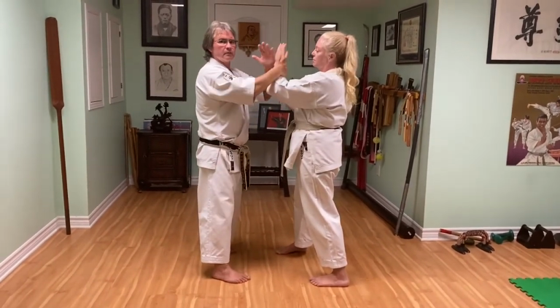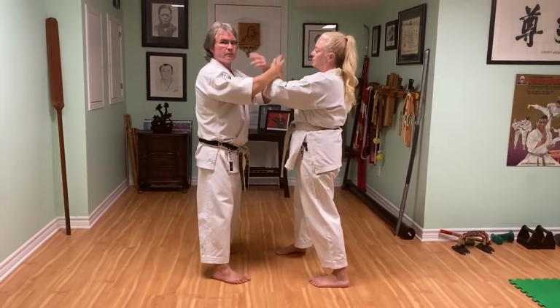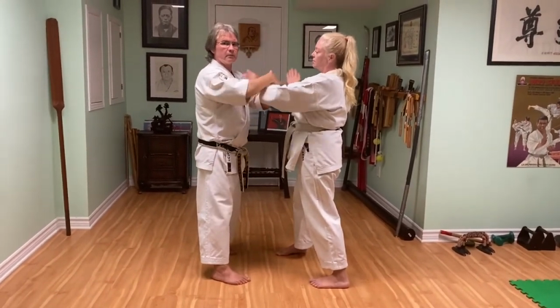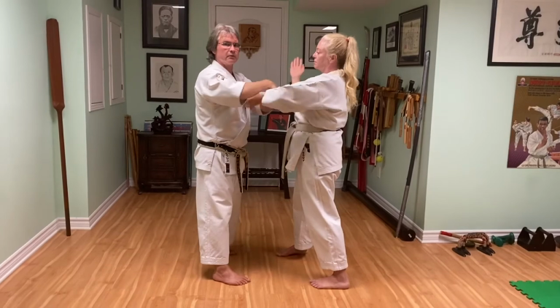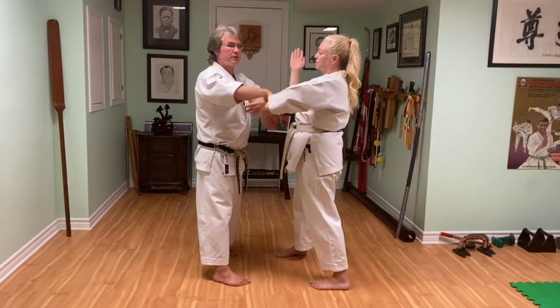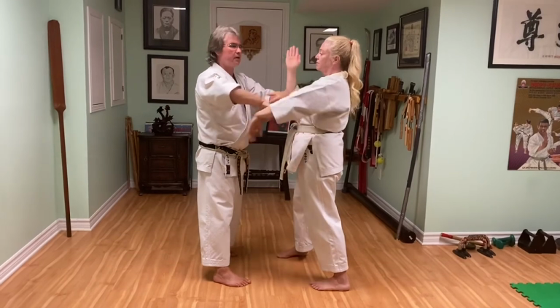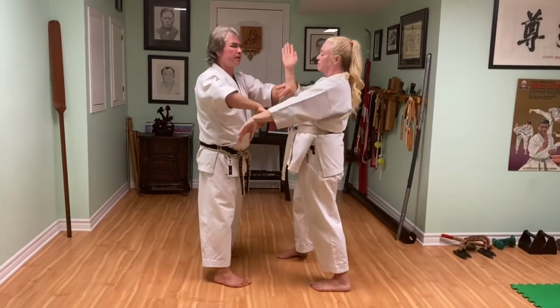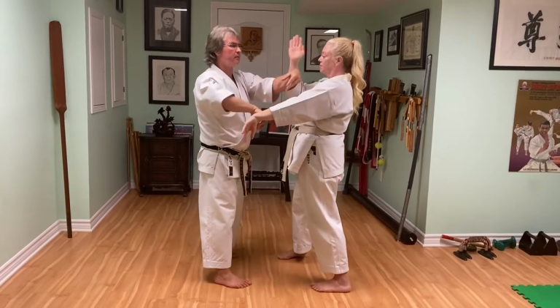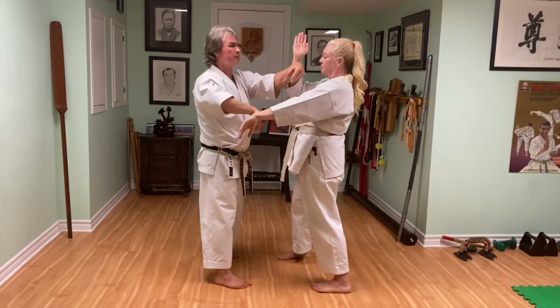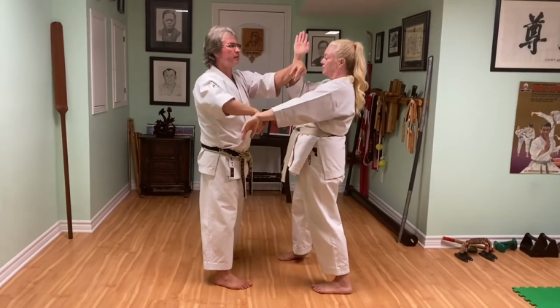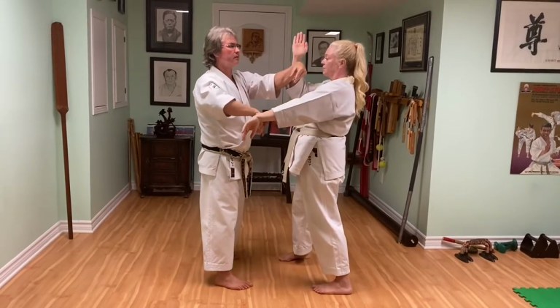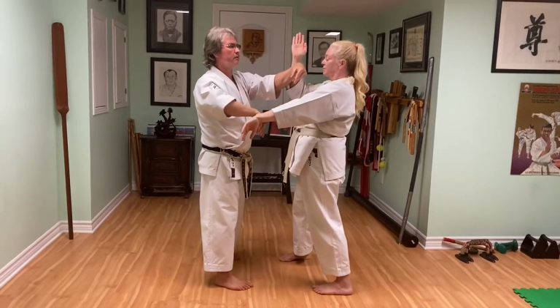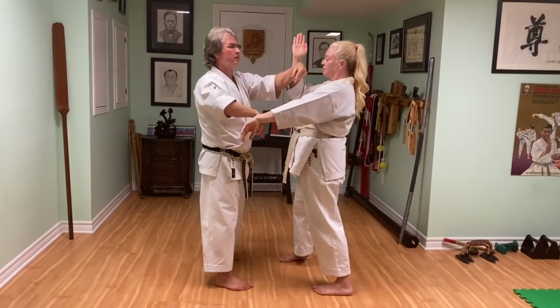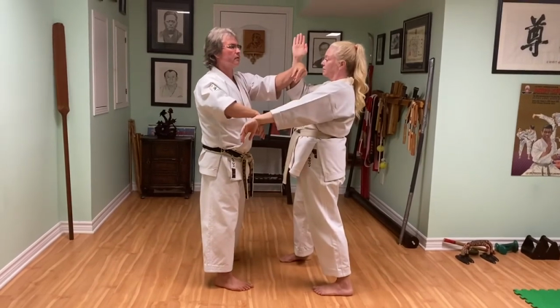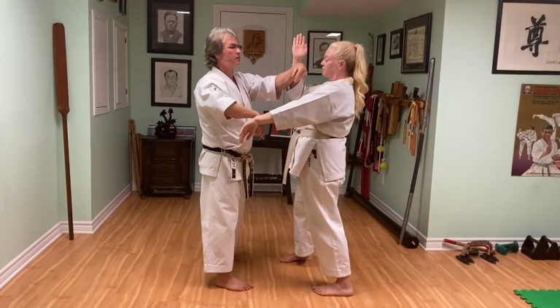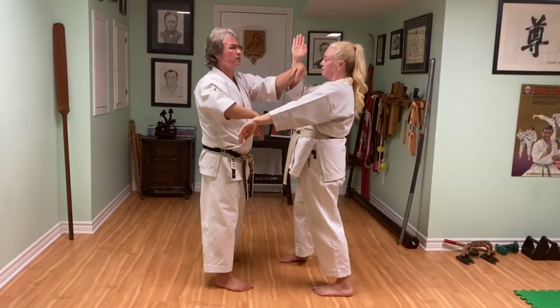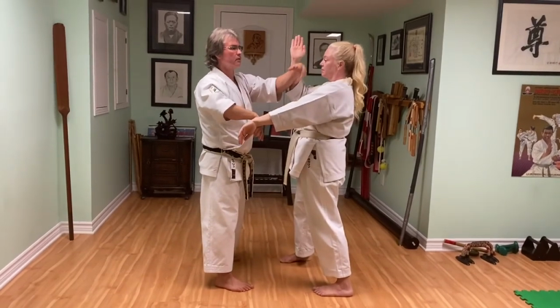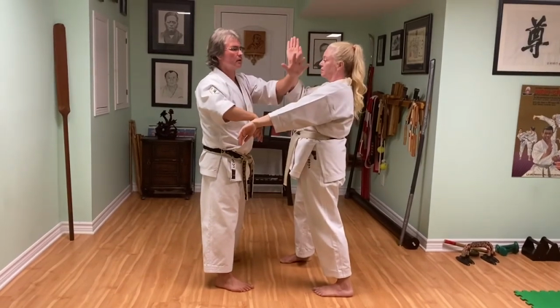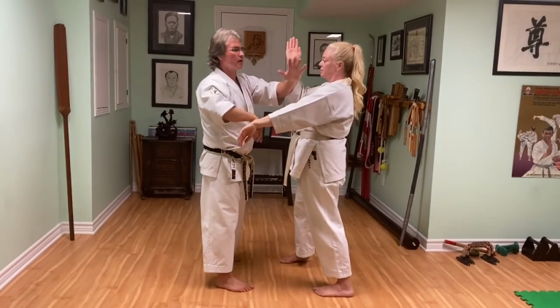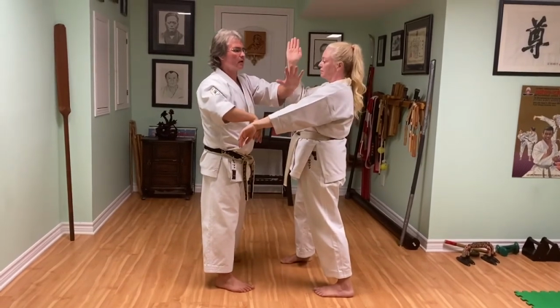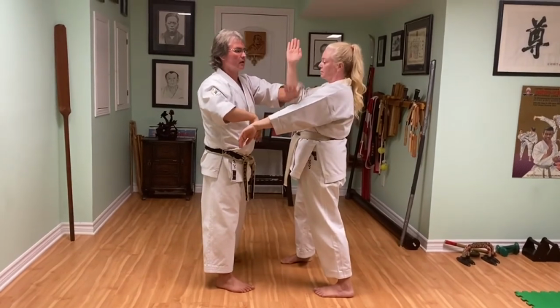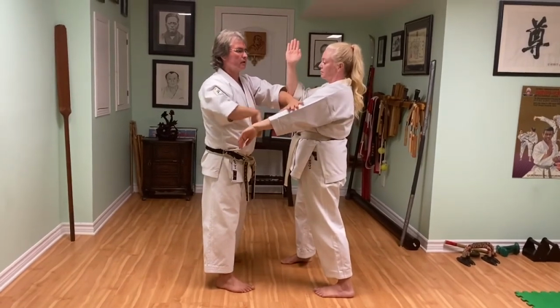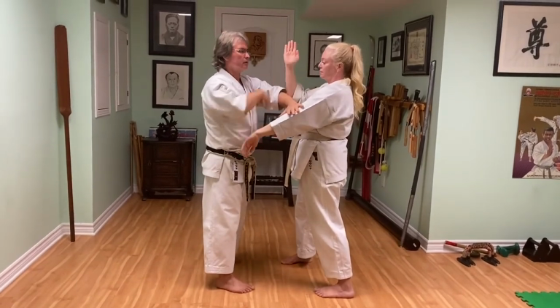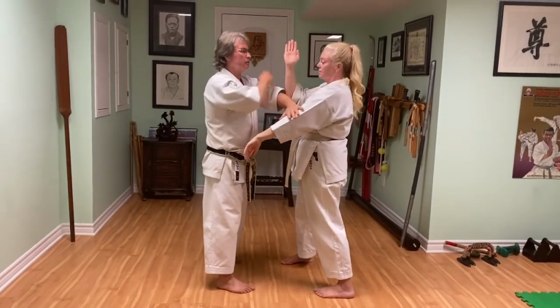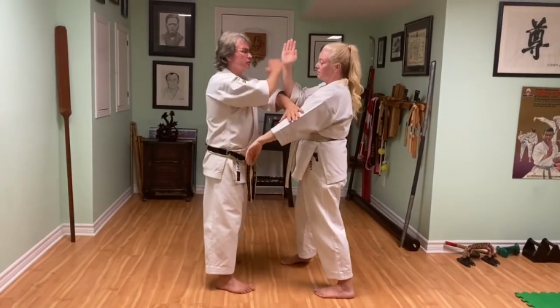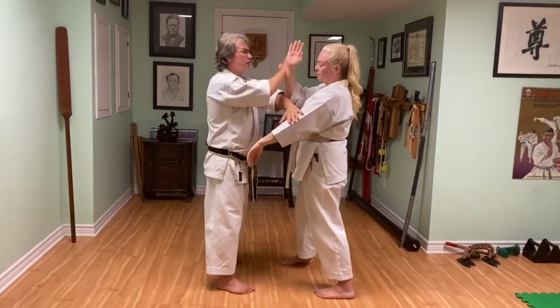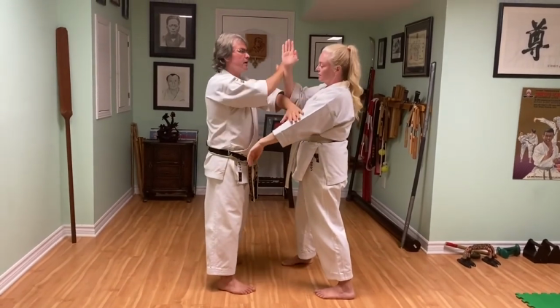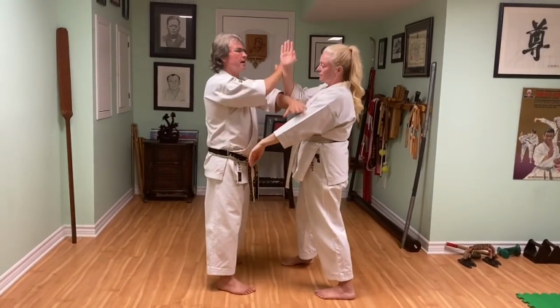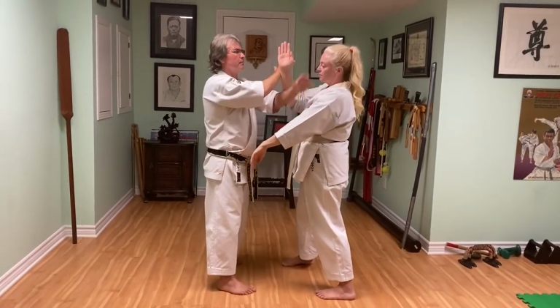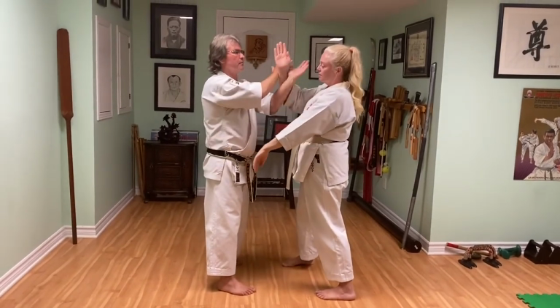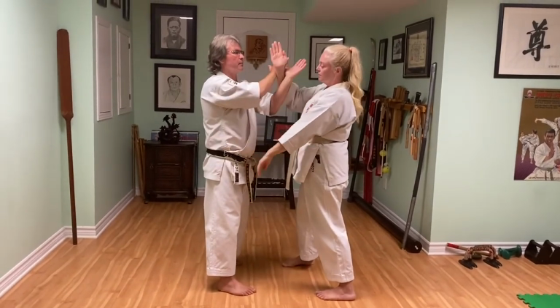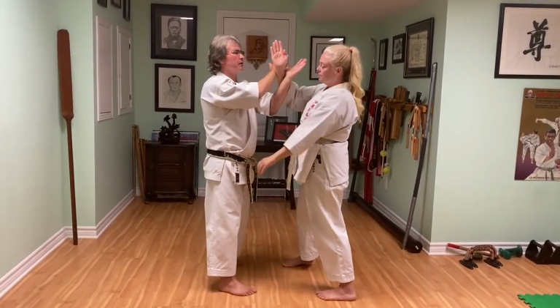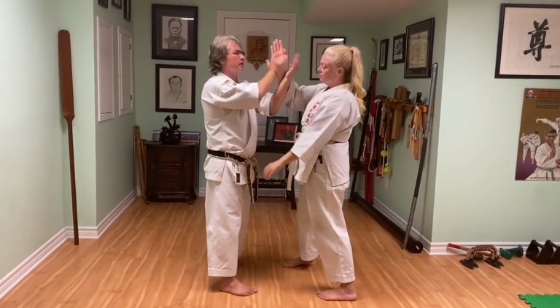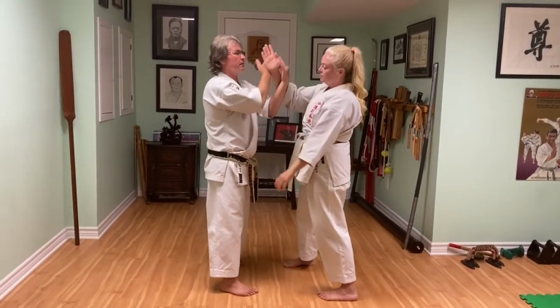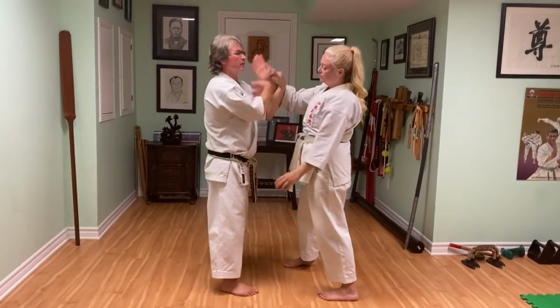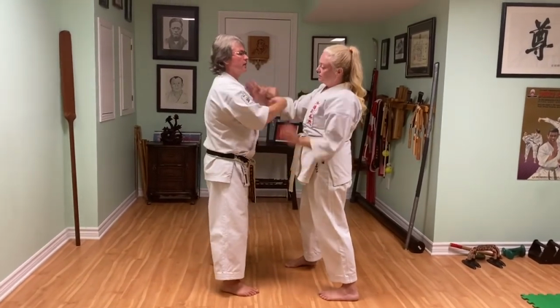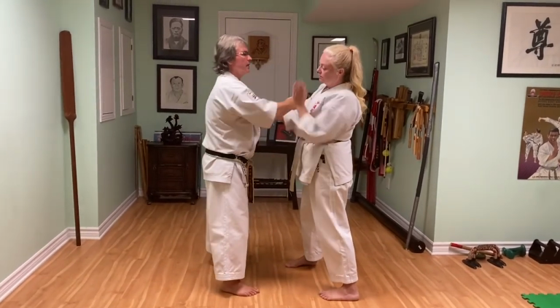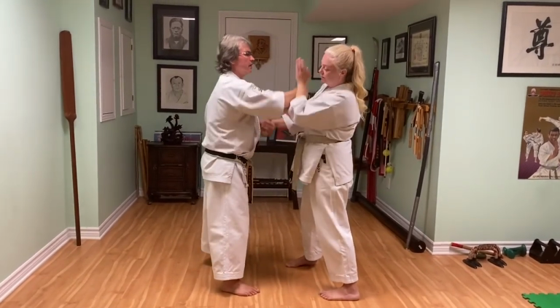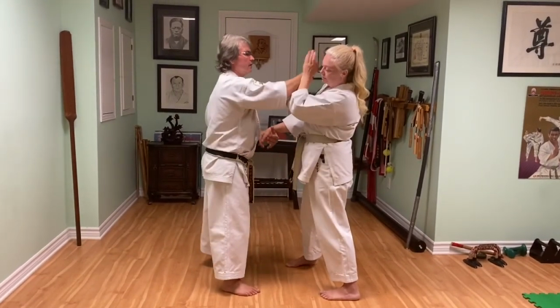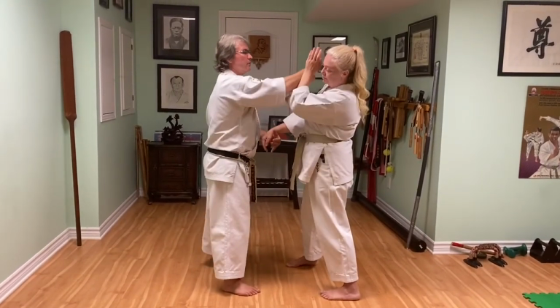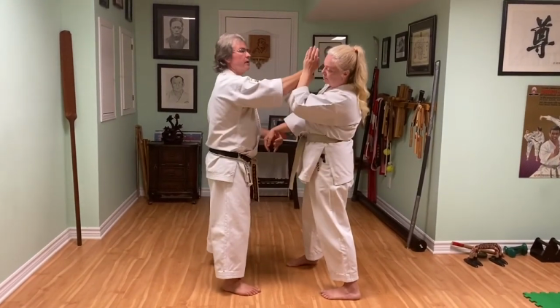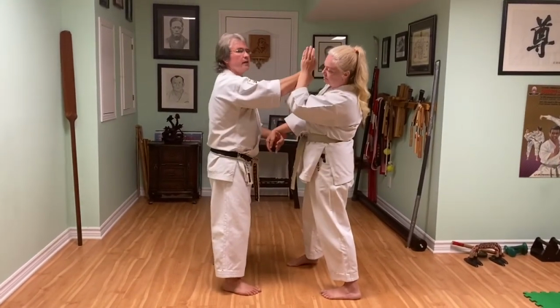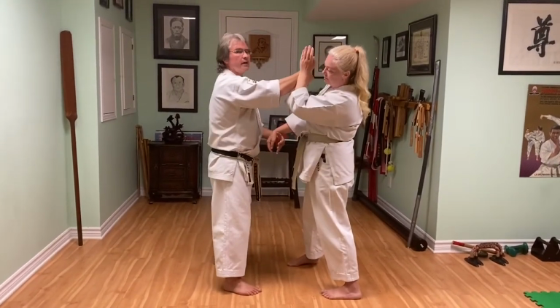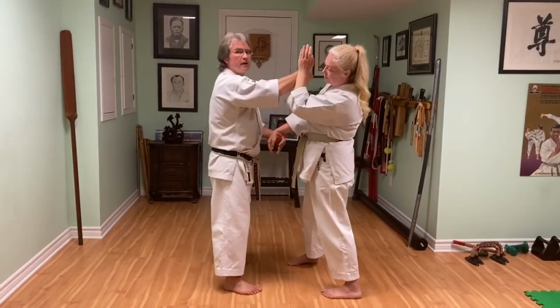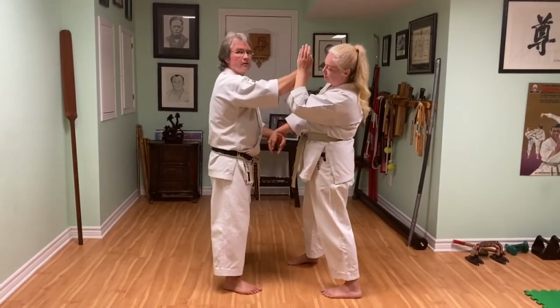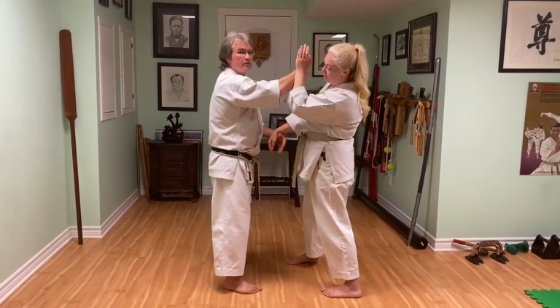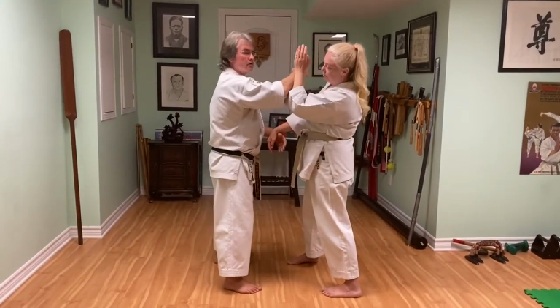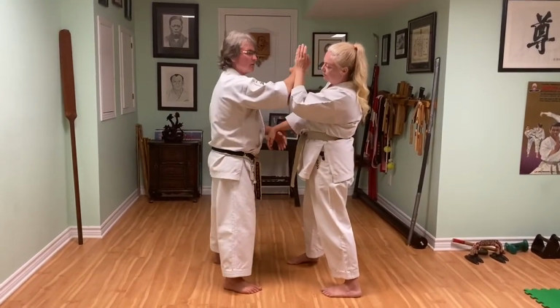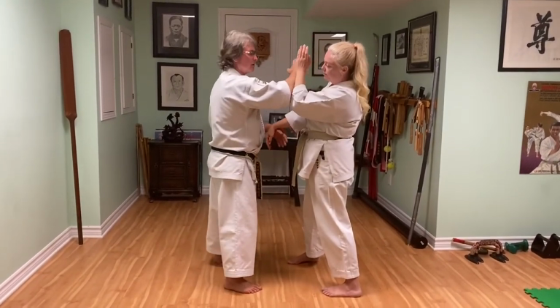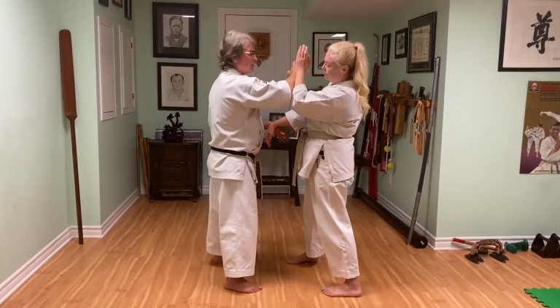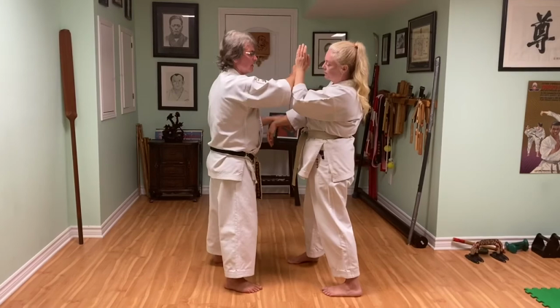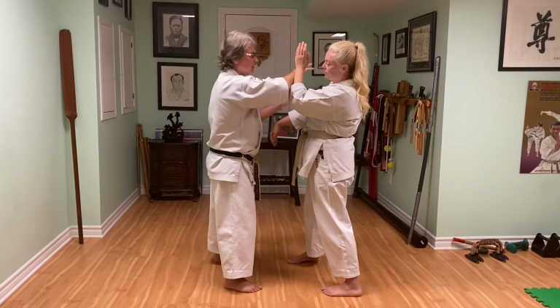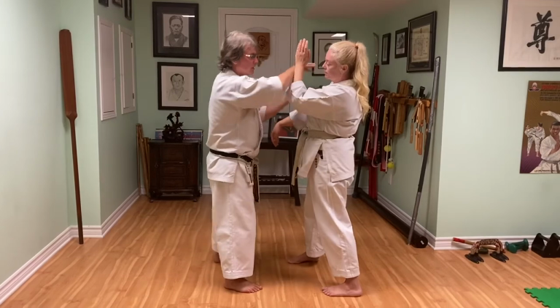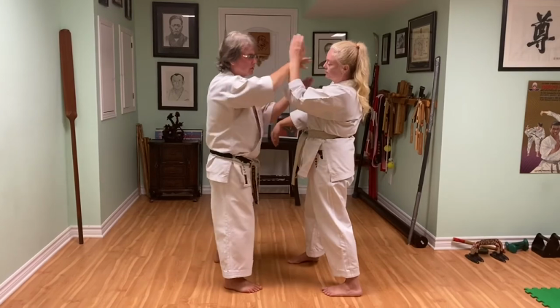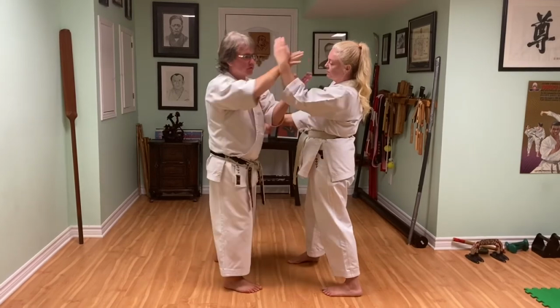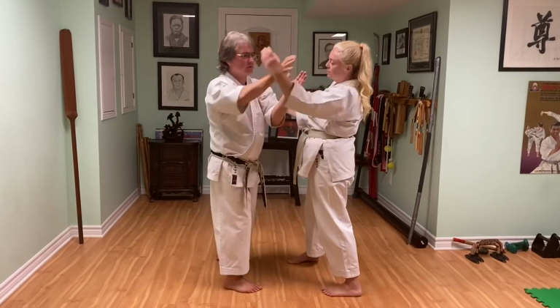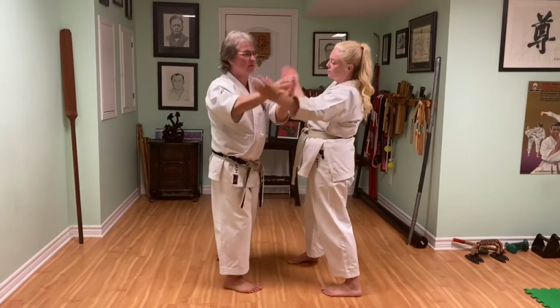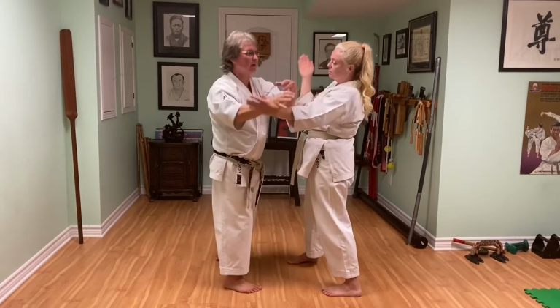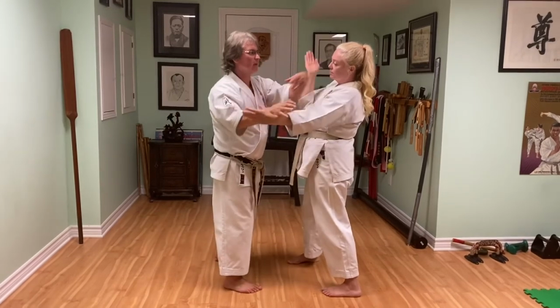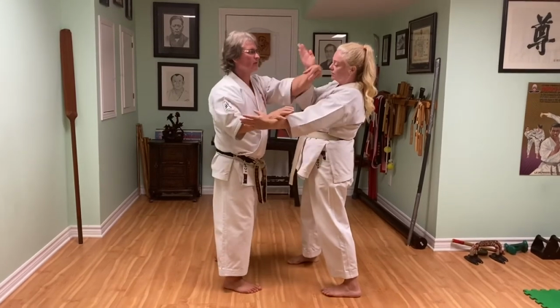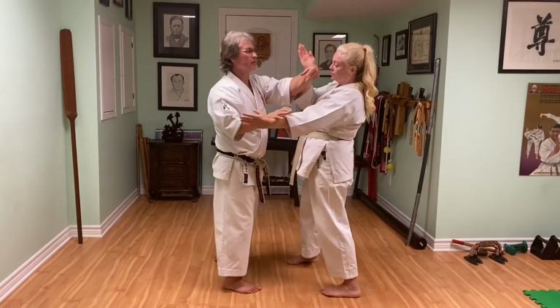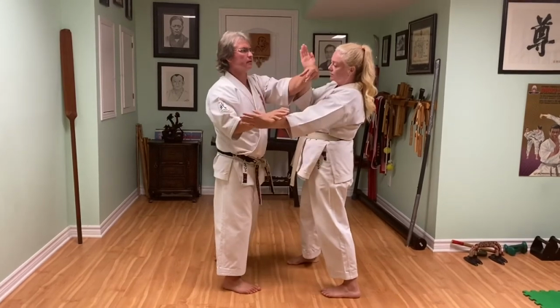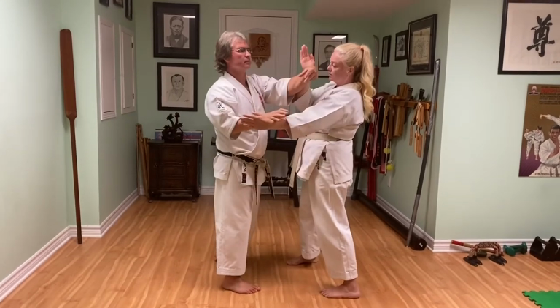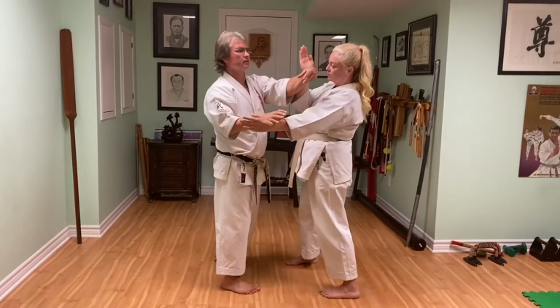One more time, slow: trap, one hand in, one hand out and then two hands inside.